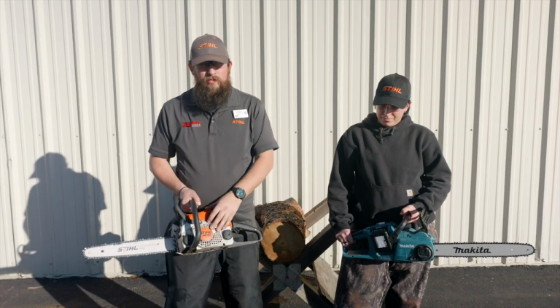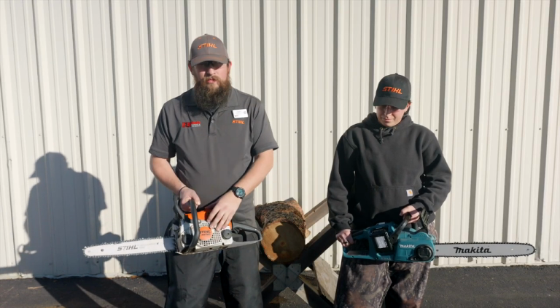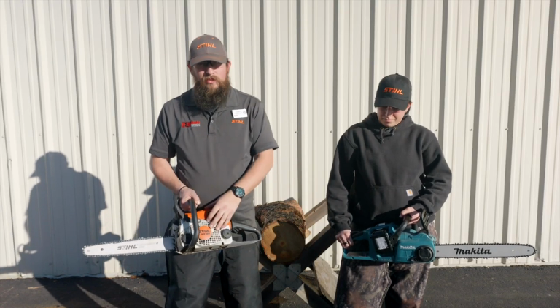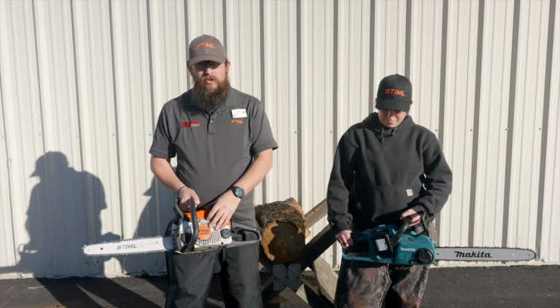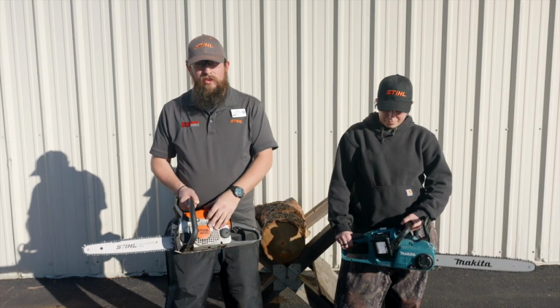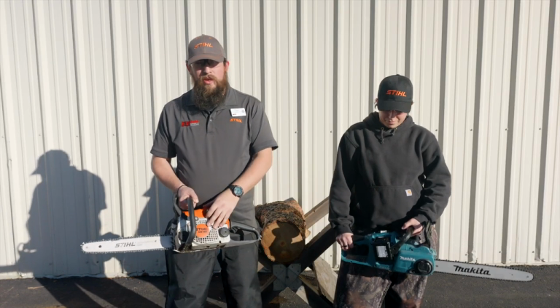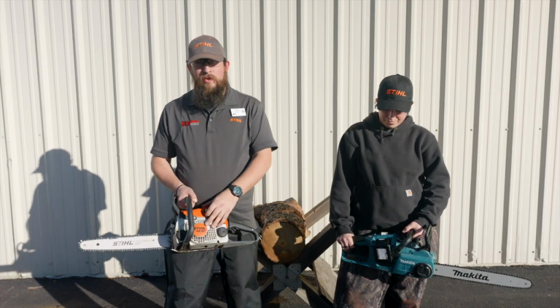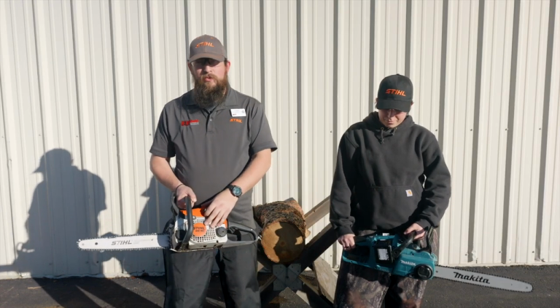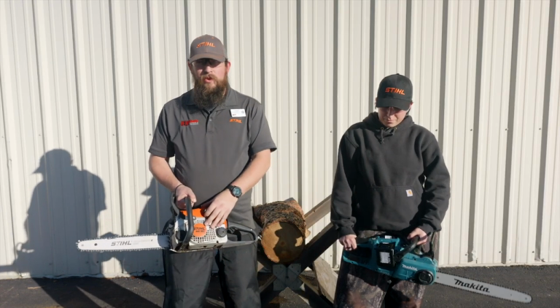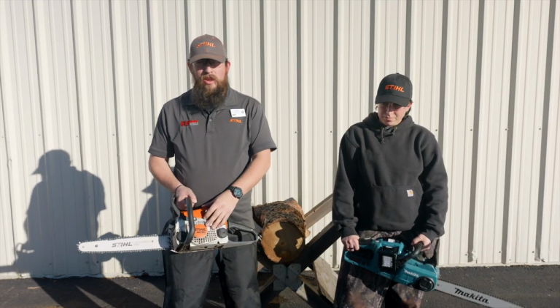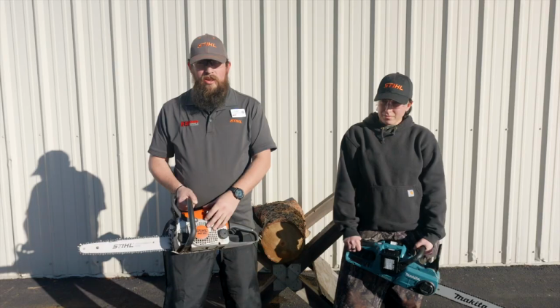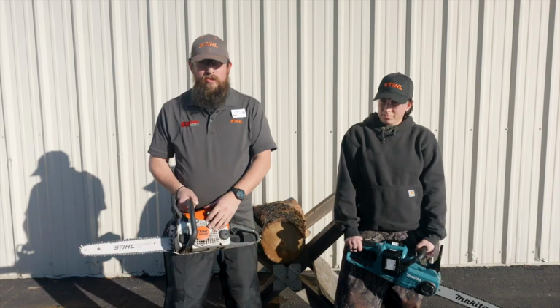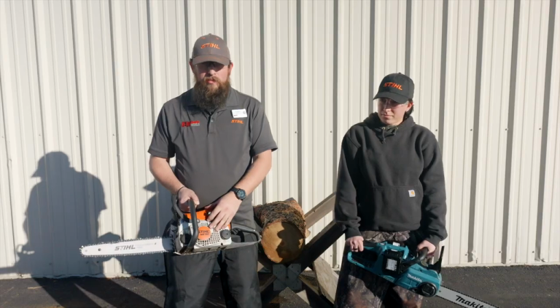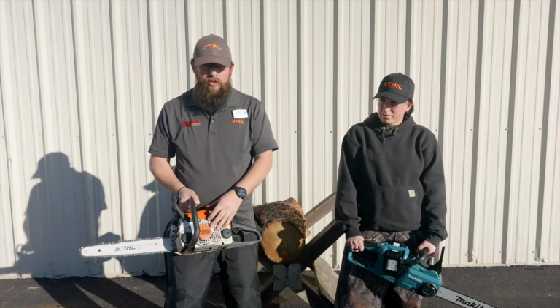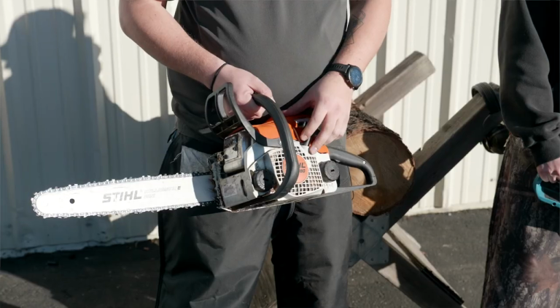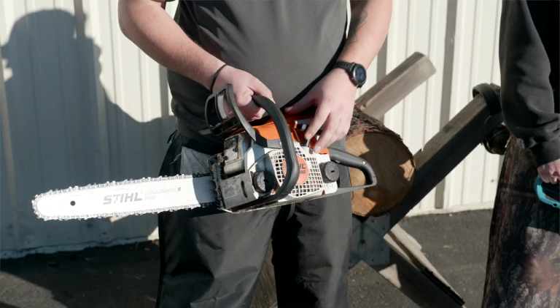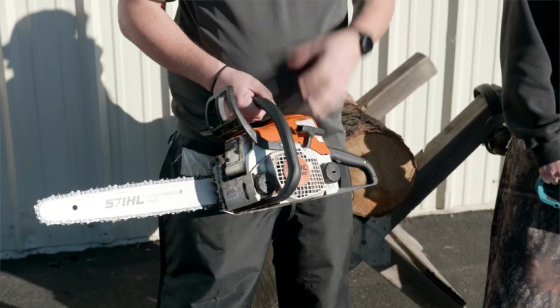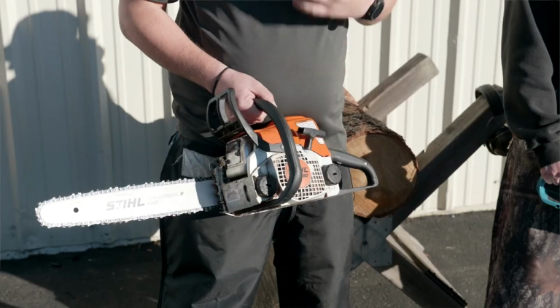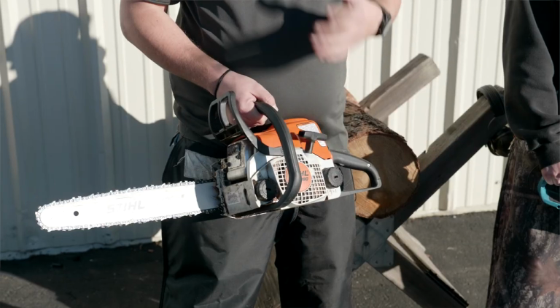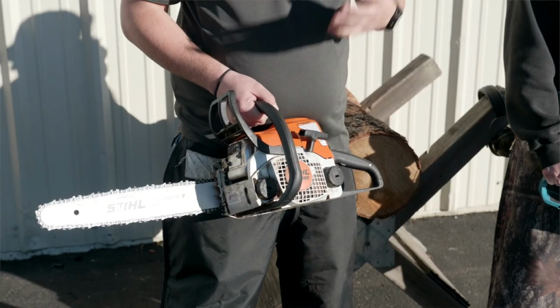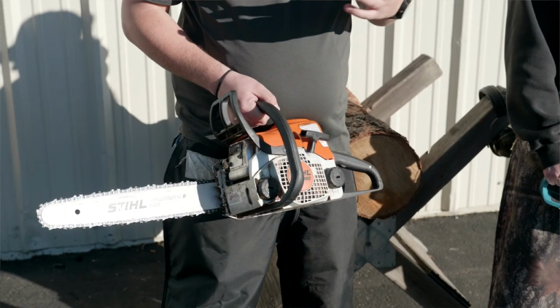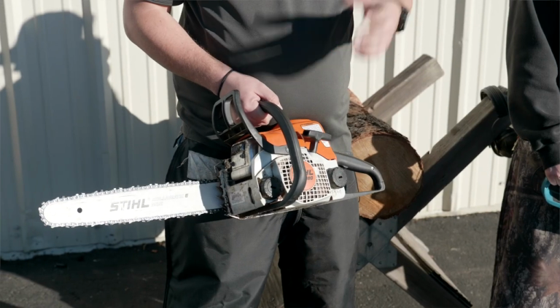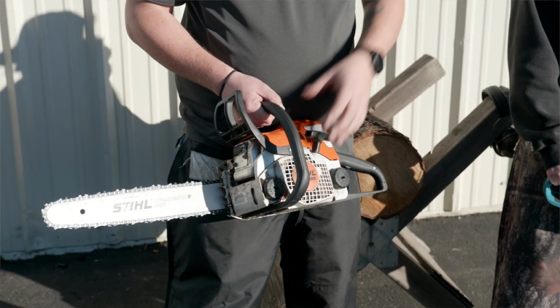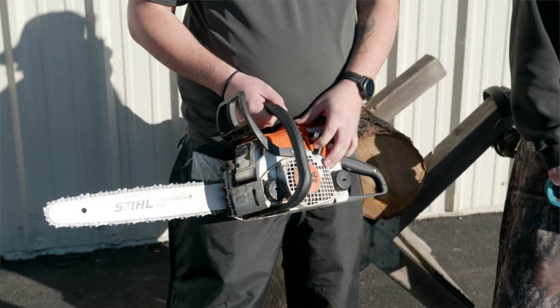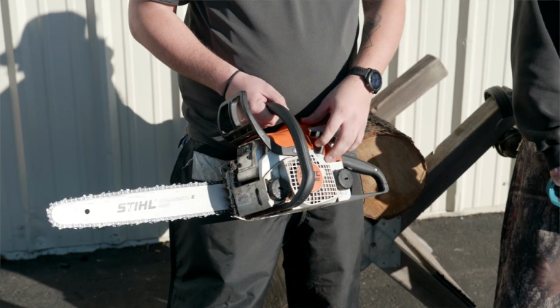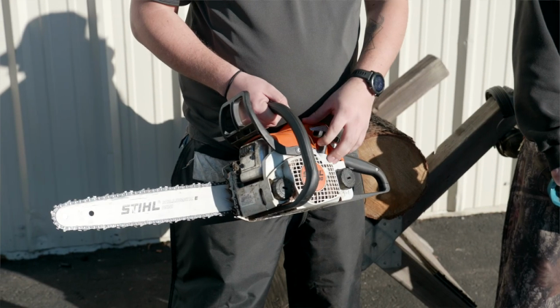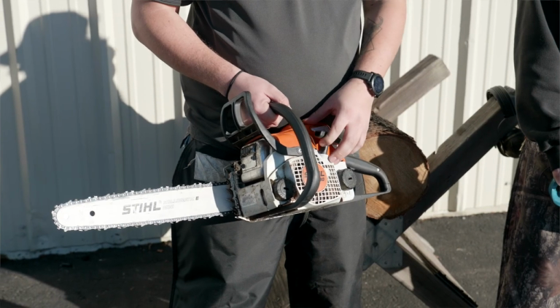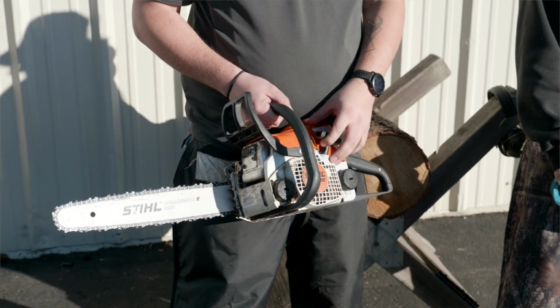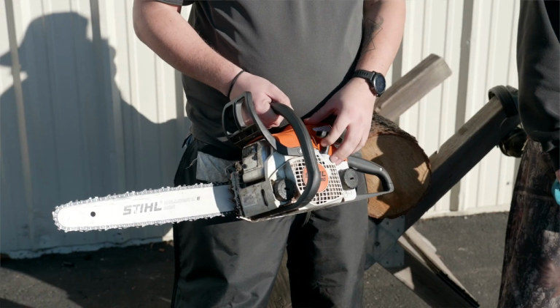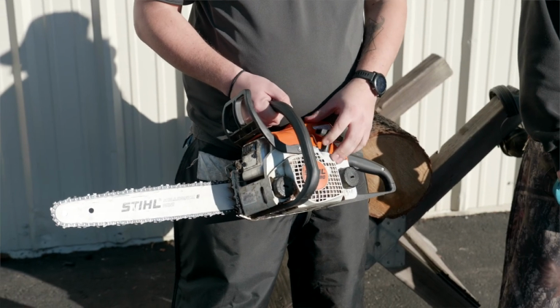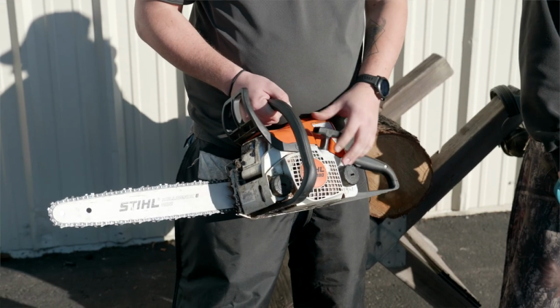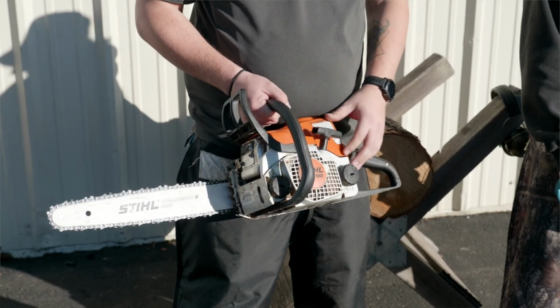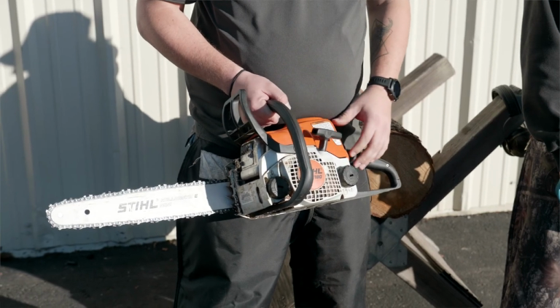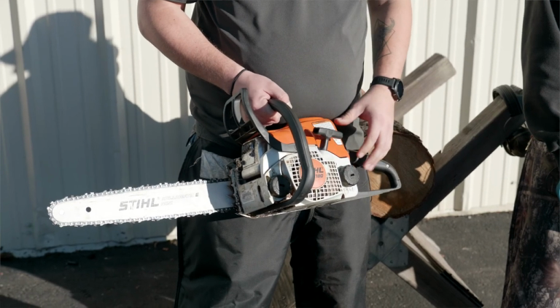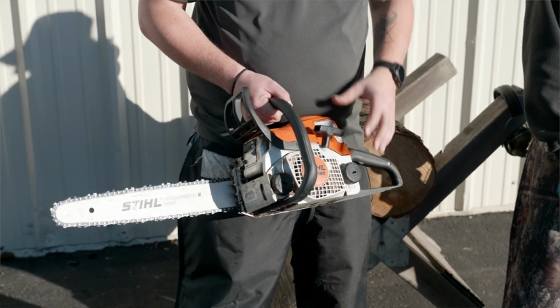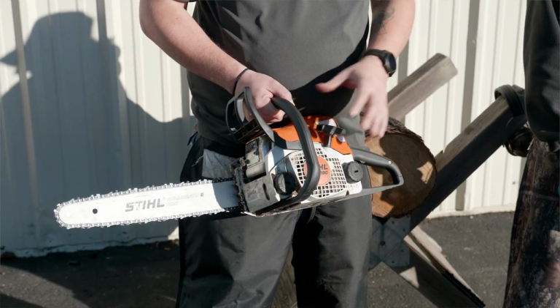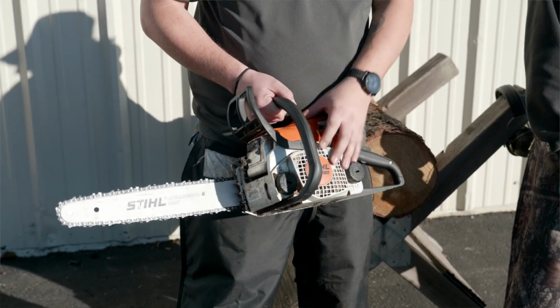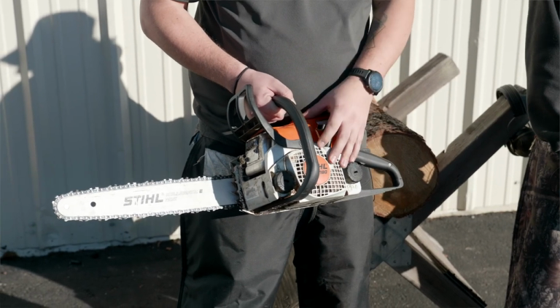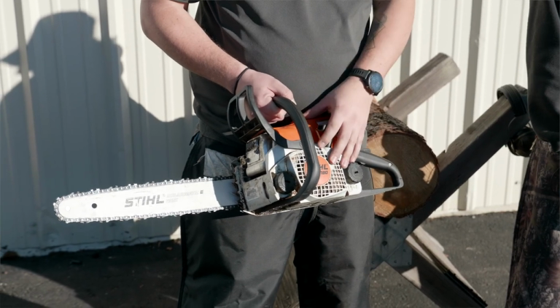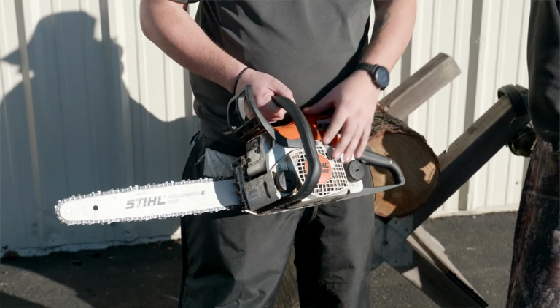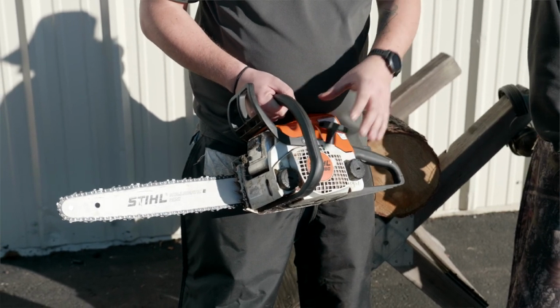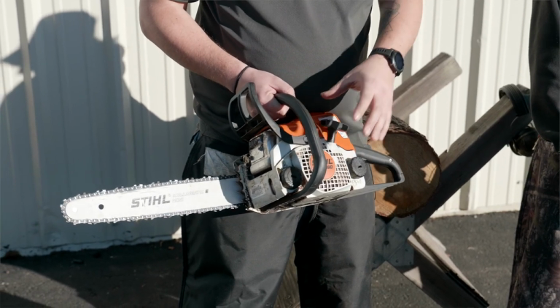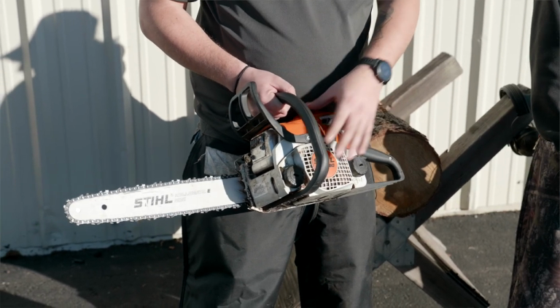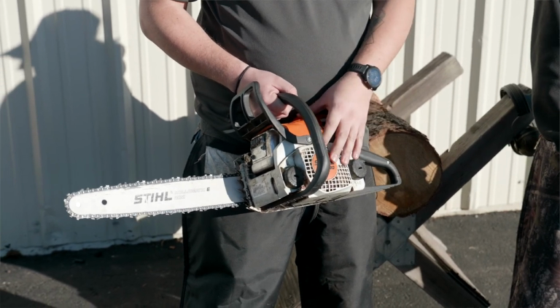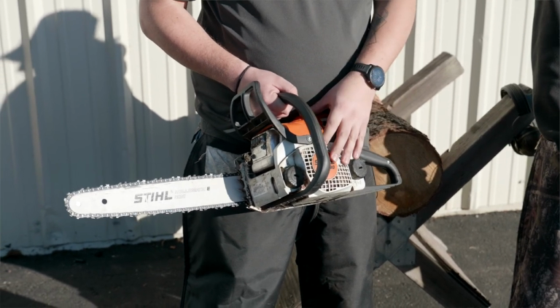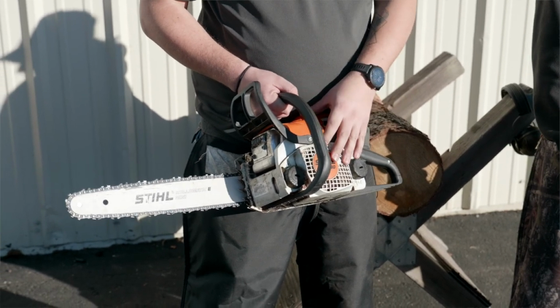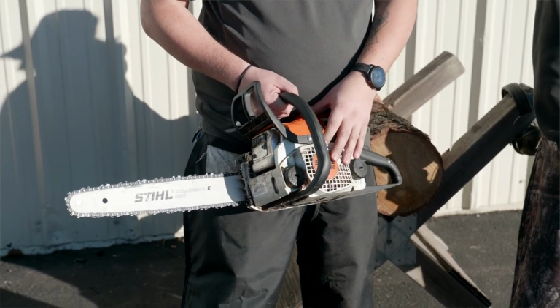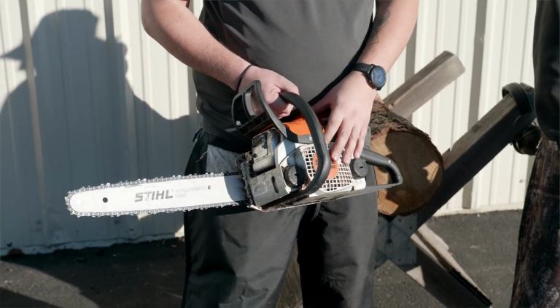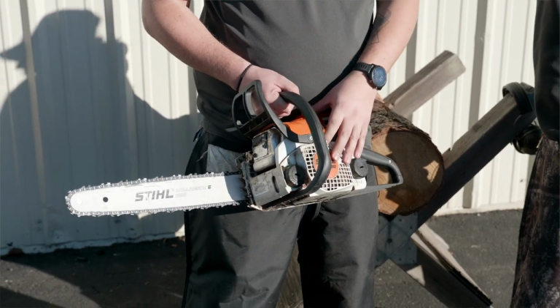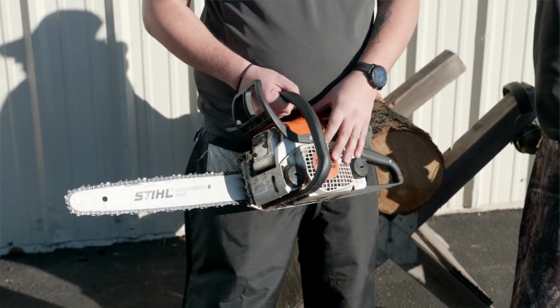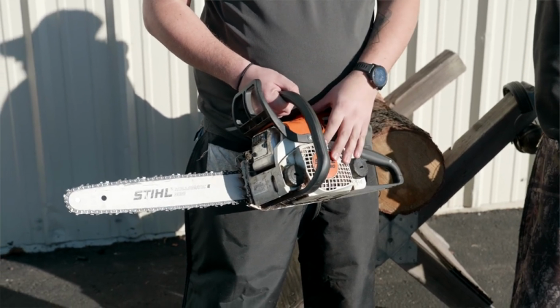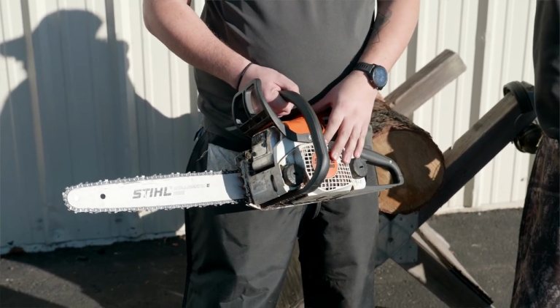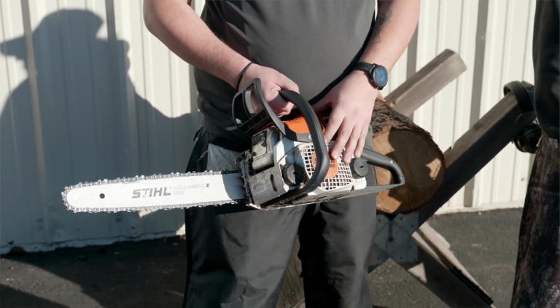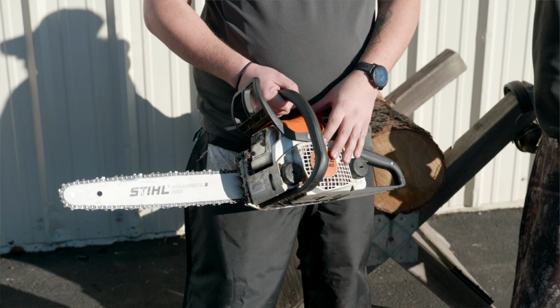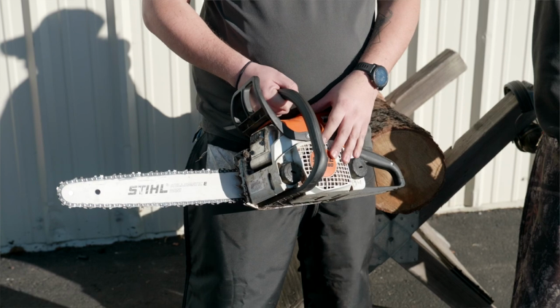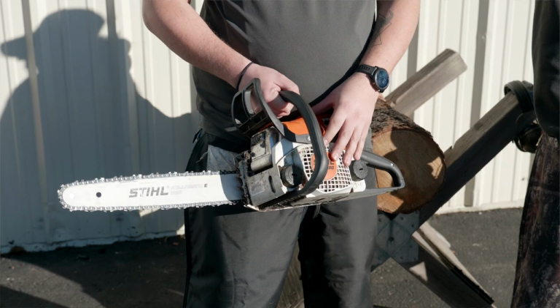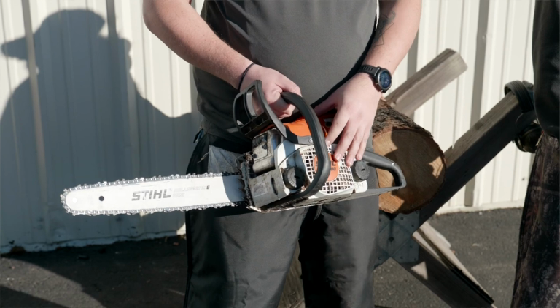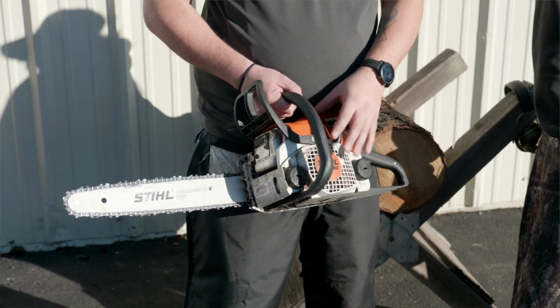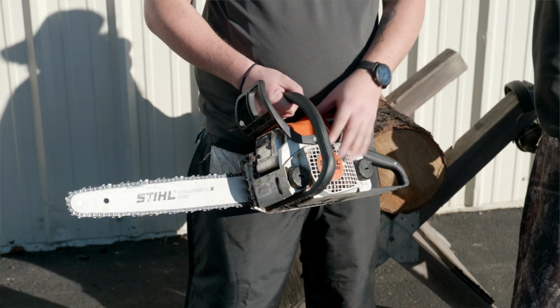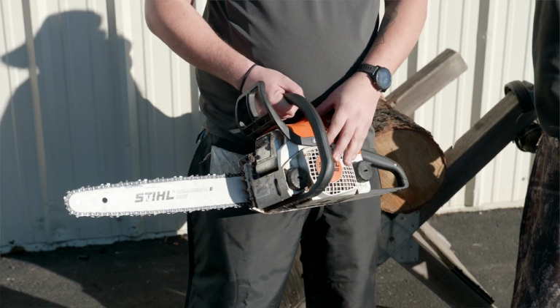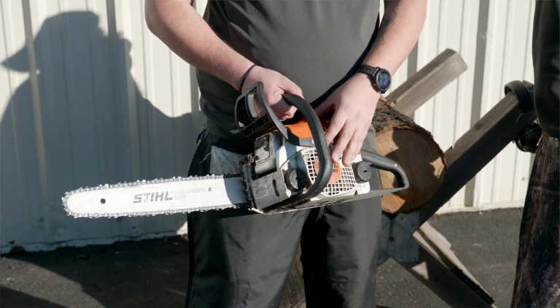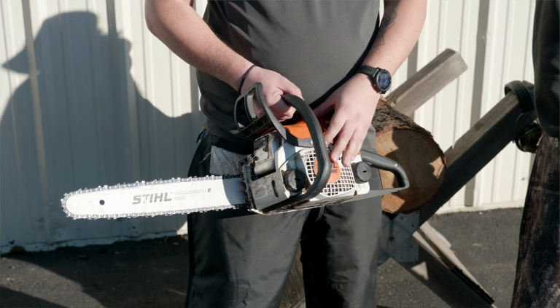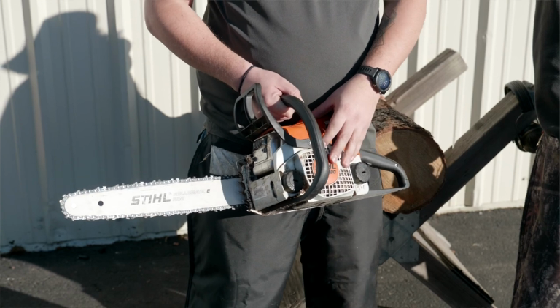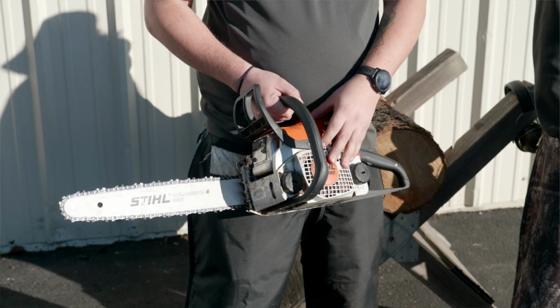The Stihl MS 180 is going to be a little bit more powerful, as long as you don't leave fuel in it and you take care of it. A little bit more maintenance, but they are reliable.